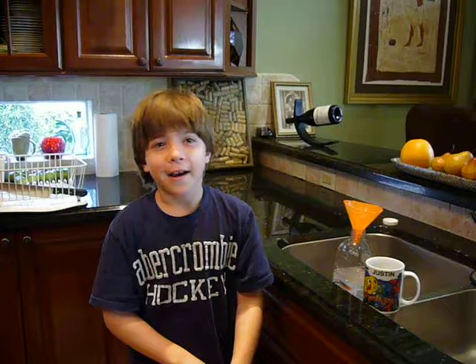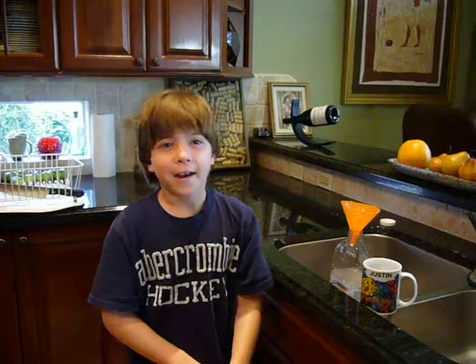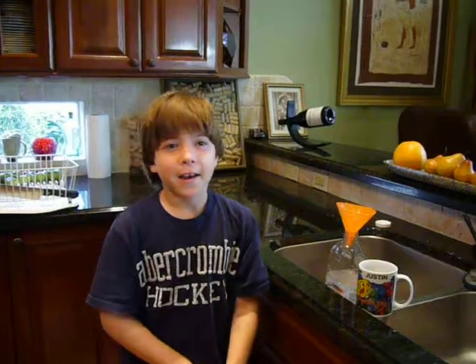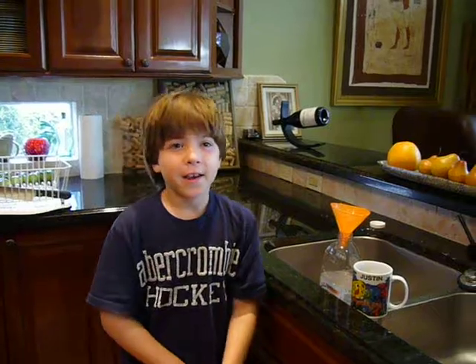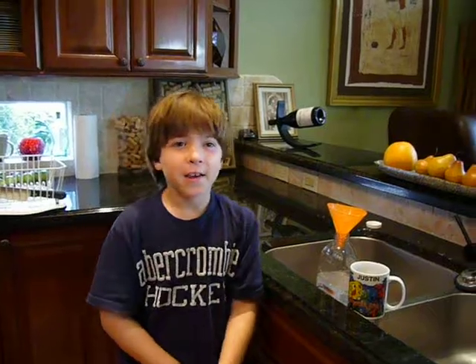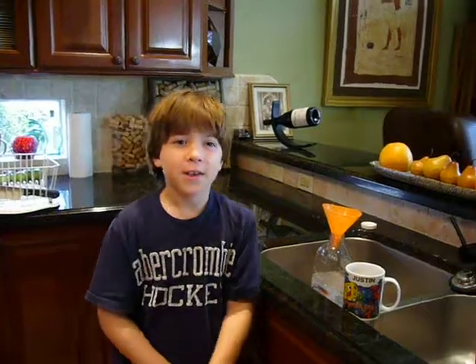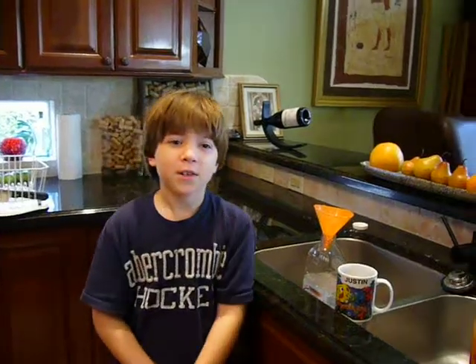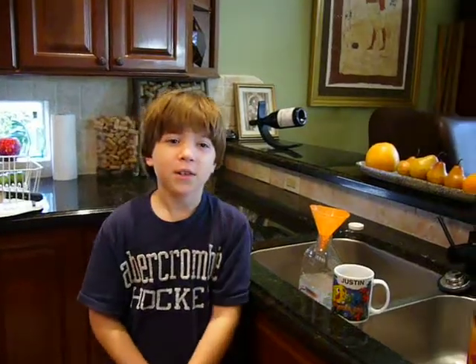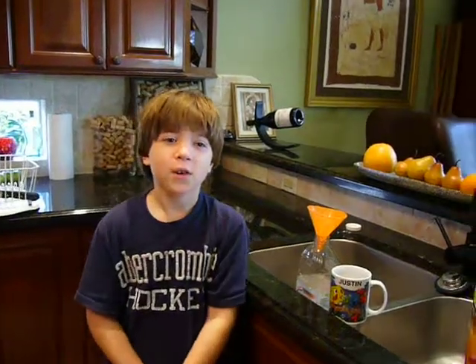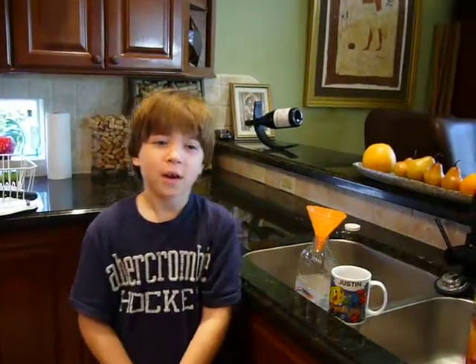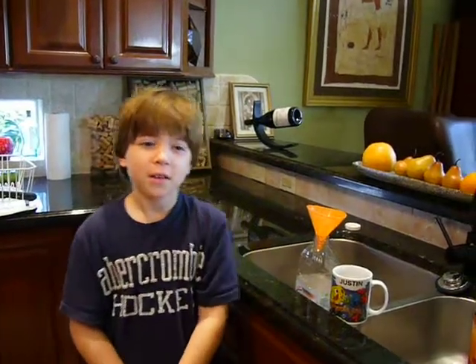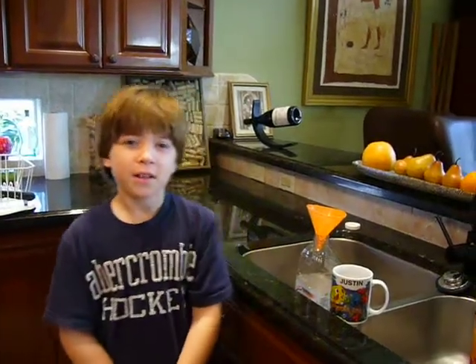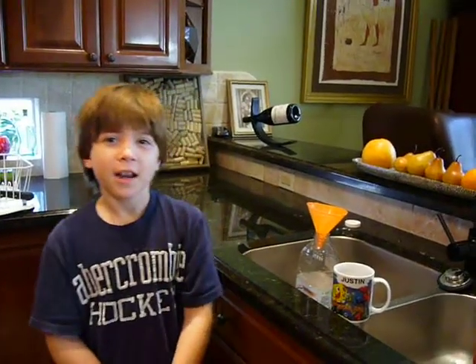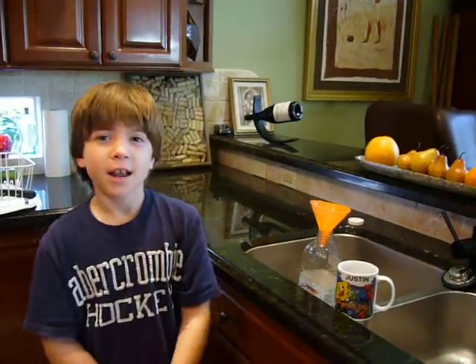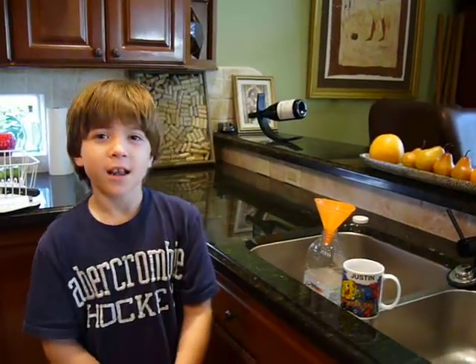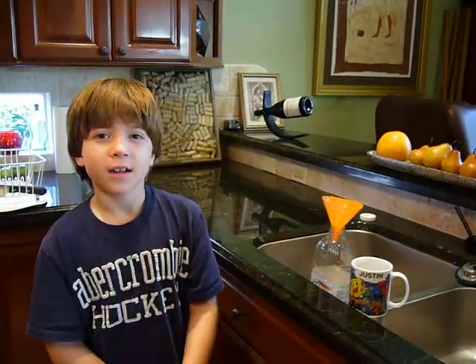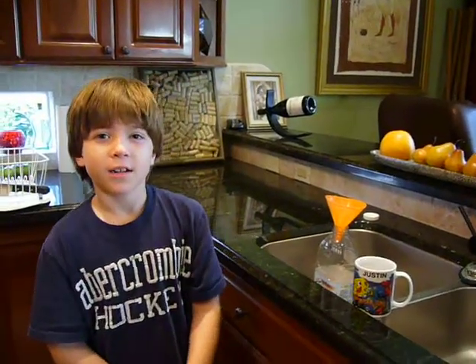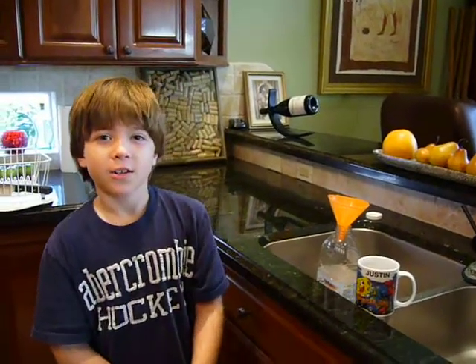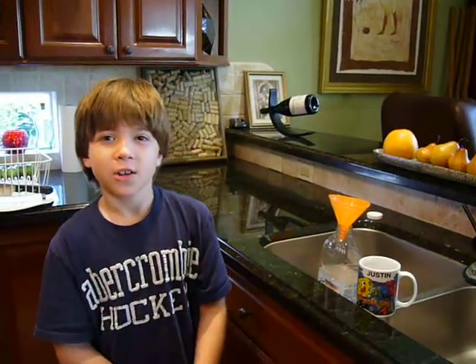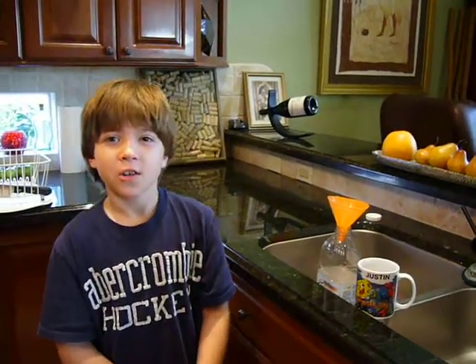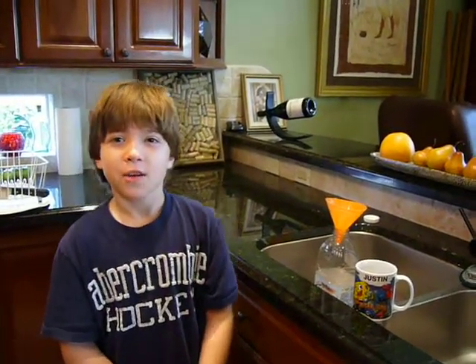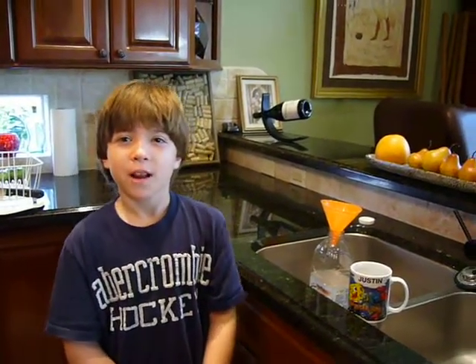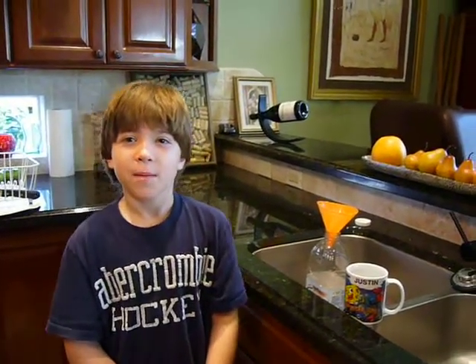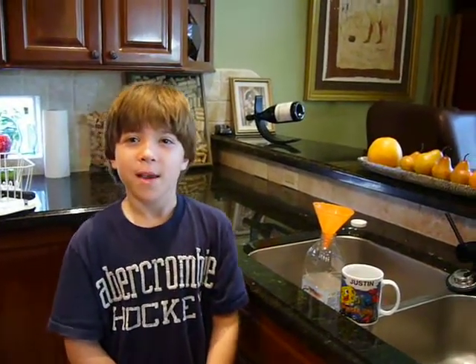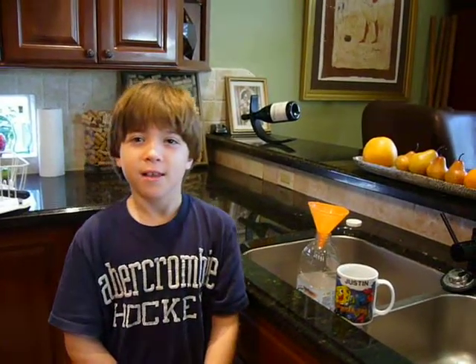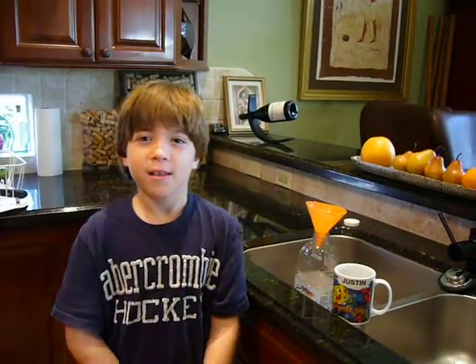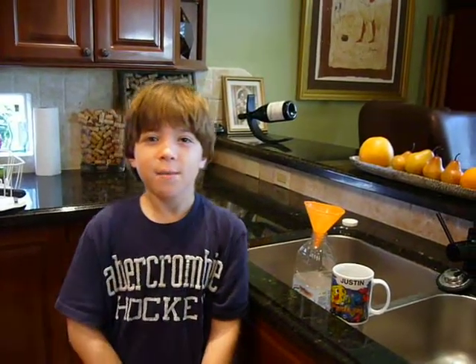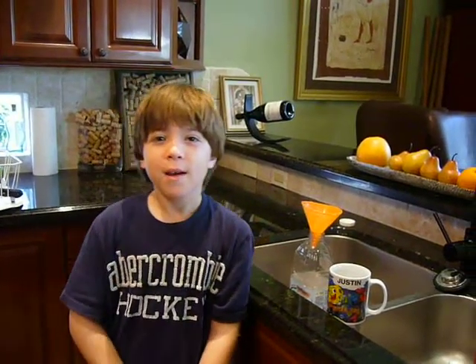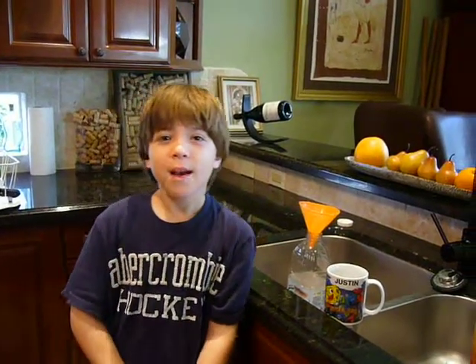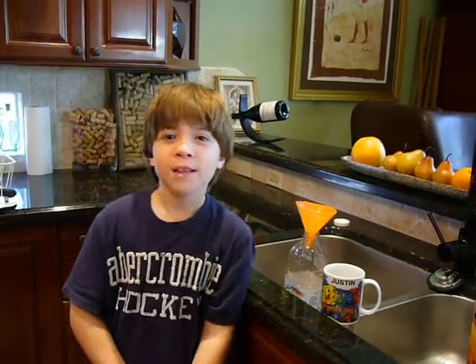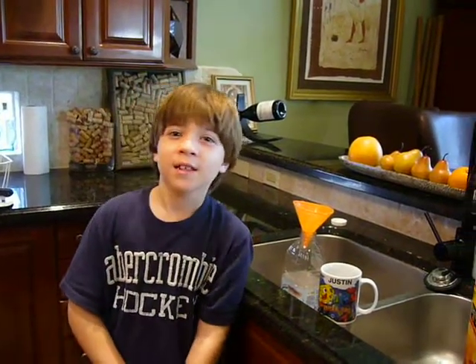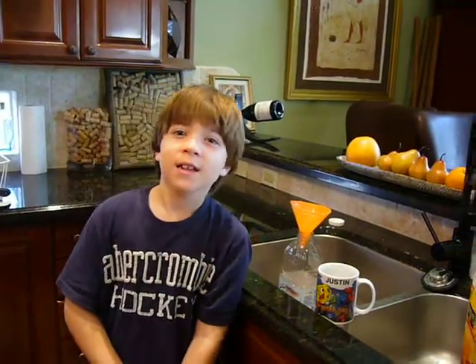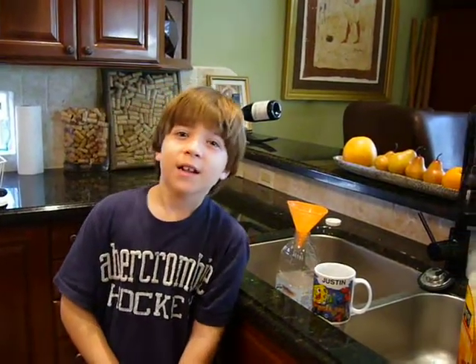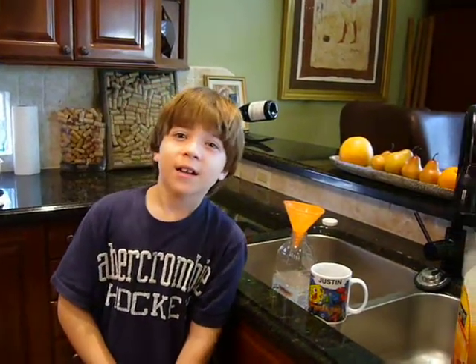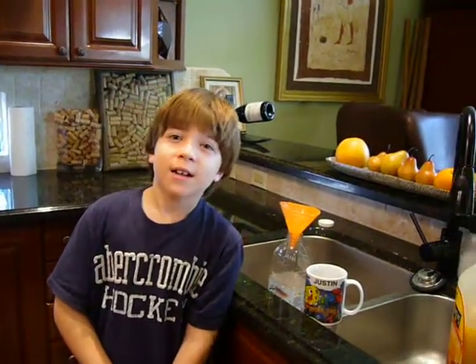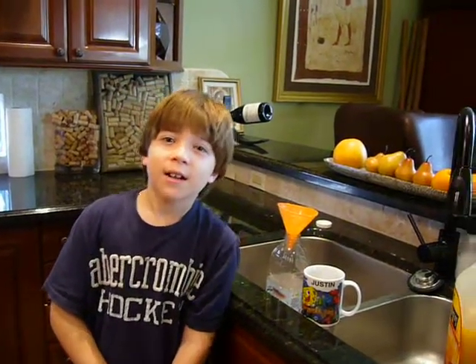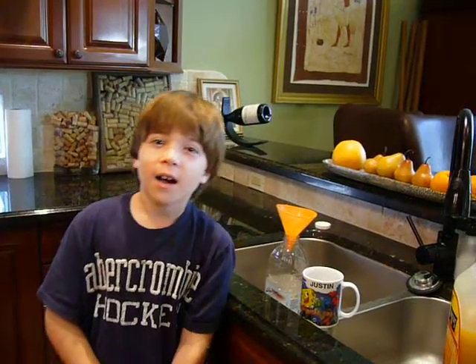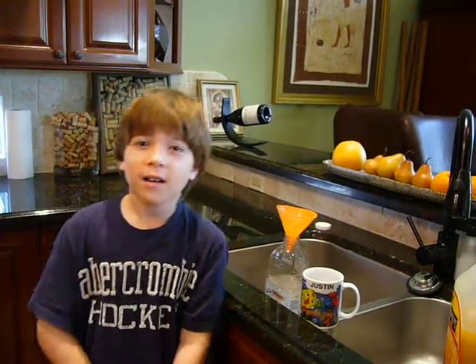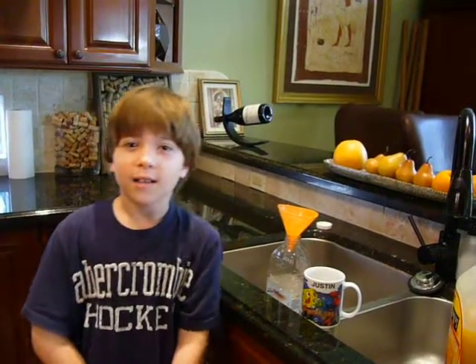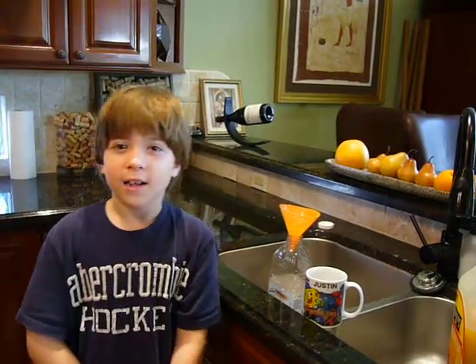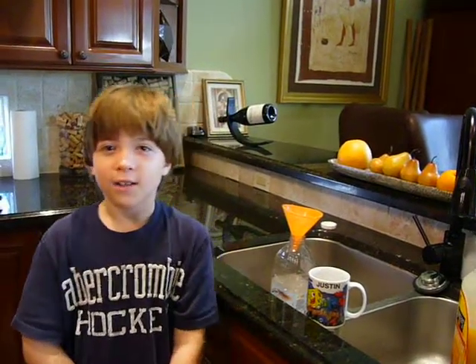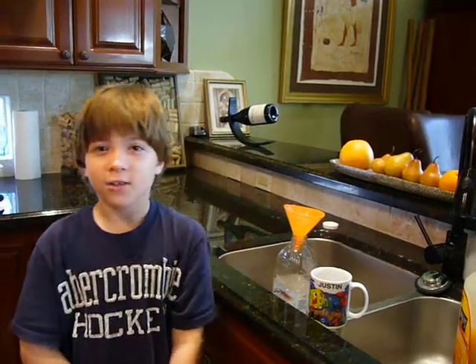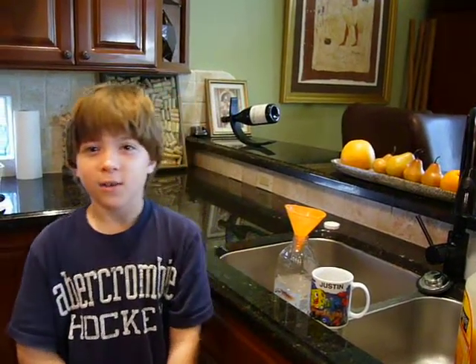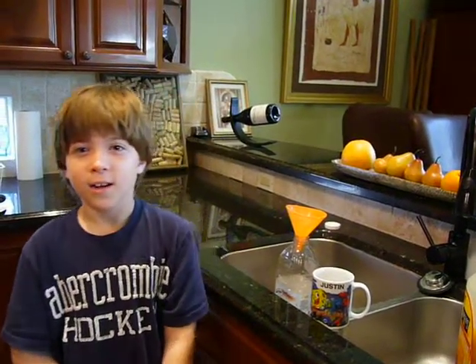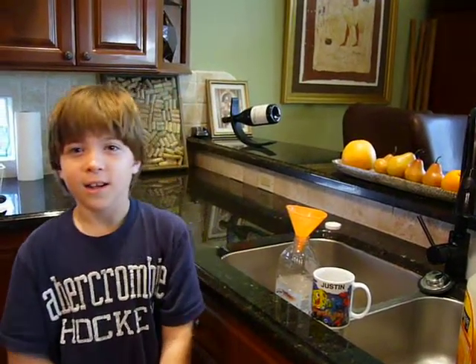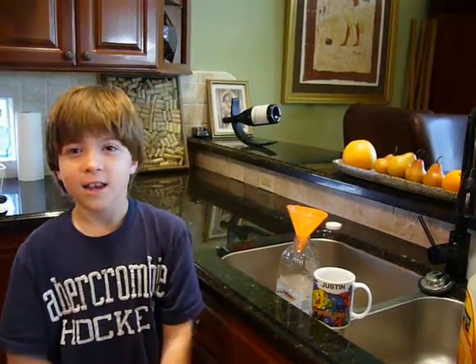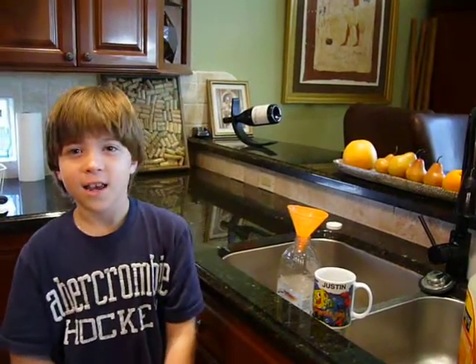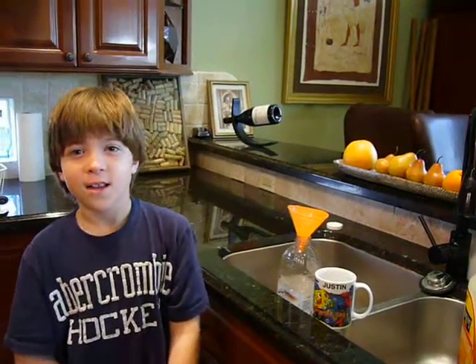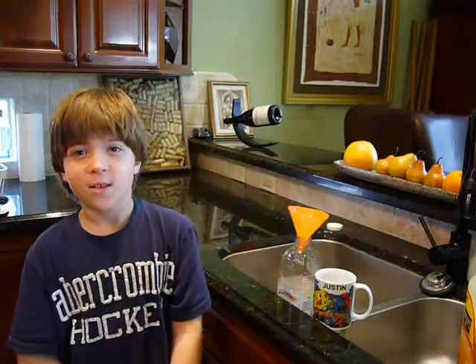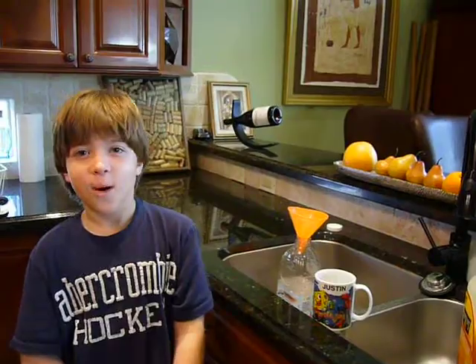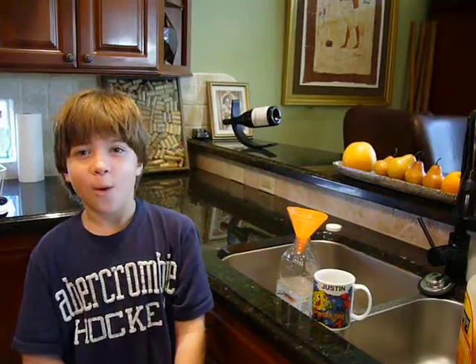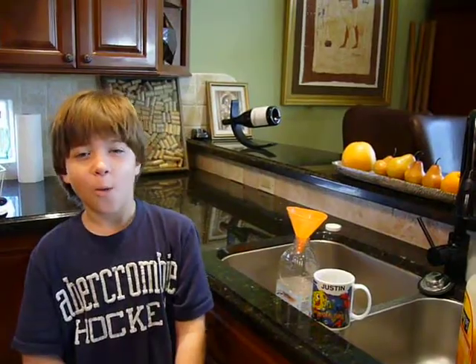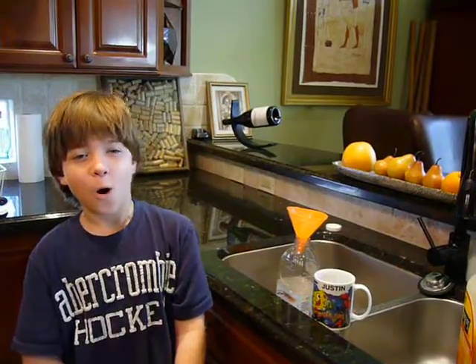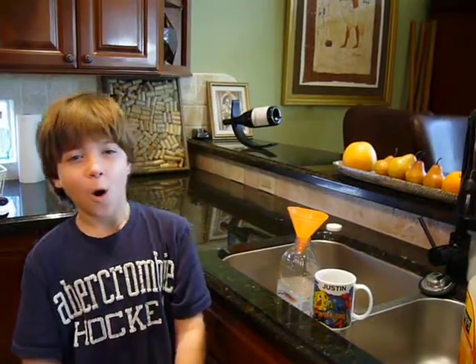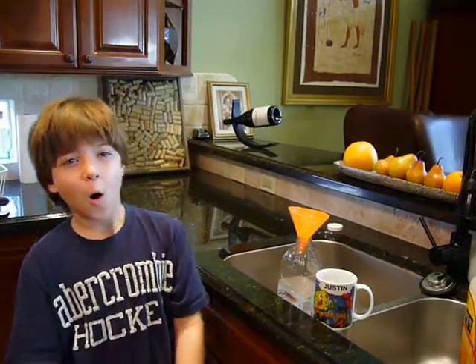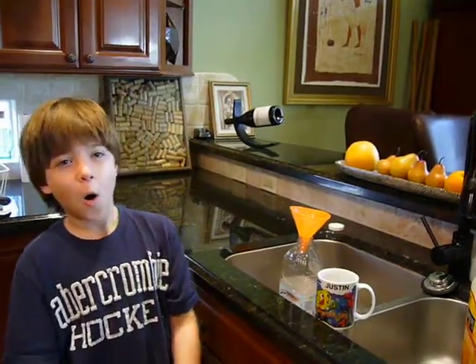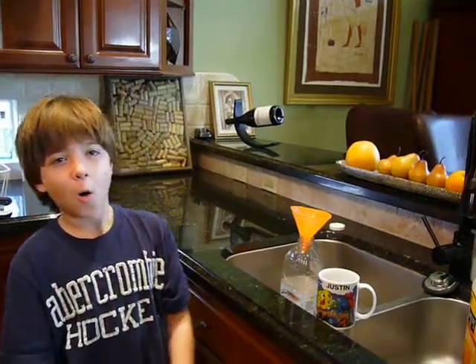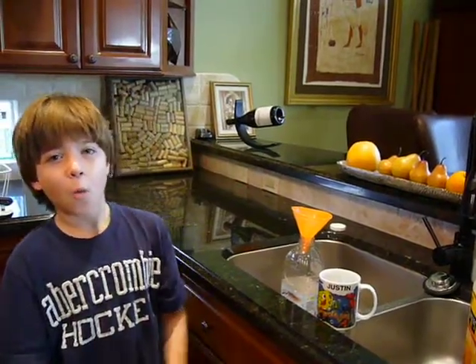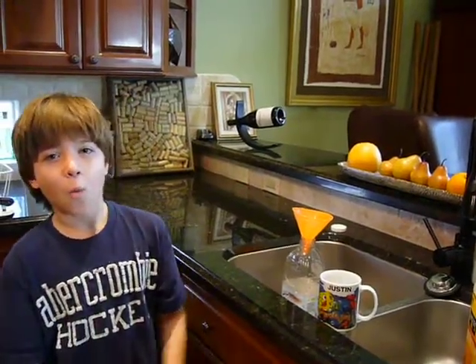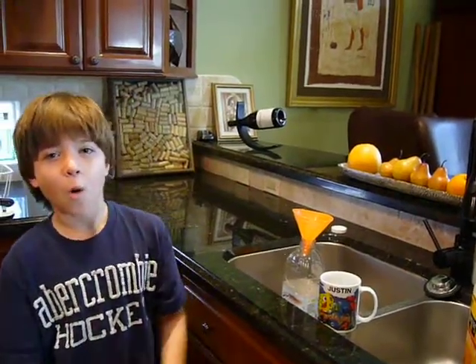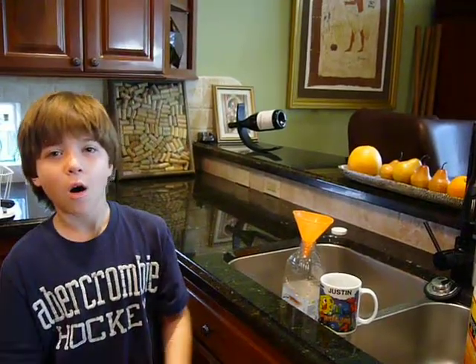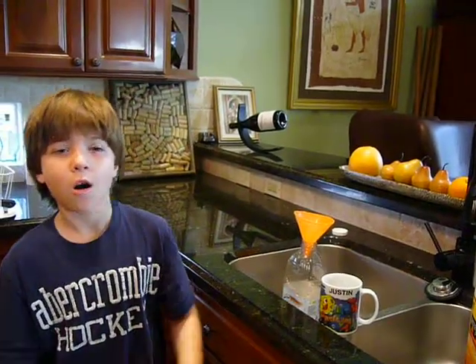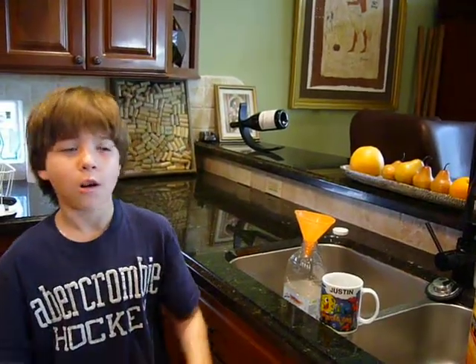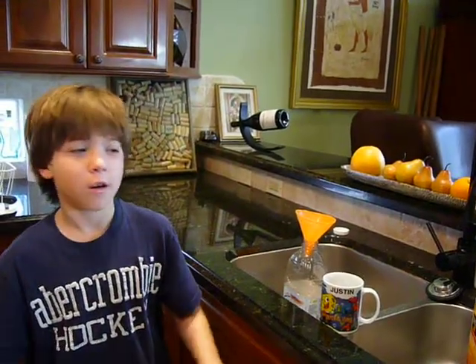Hi guys, so today I'm going to show you how to make the best cocktail drink in the whole world.